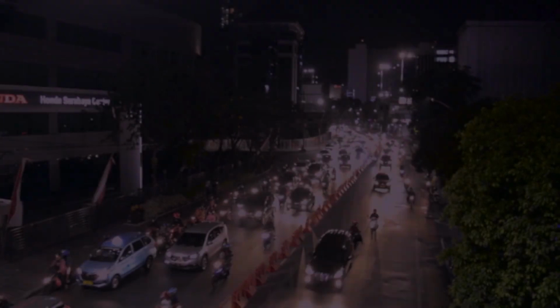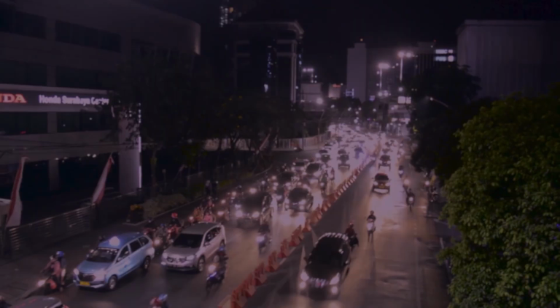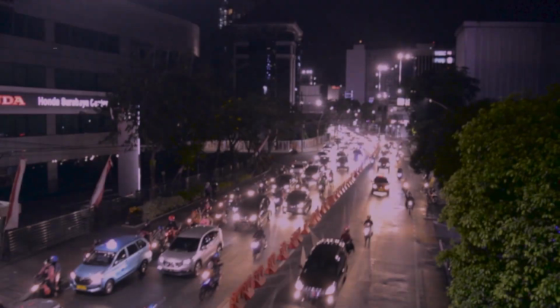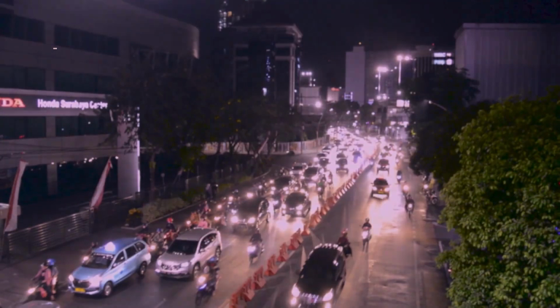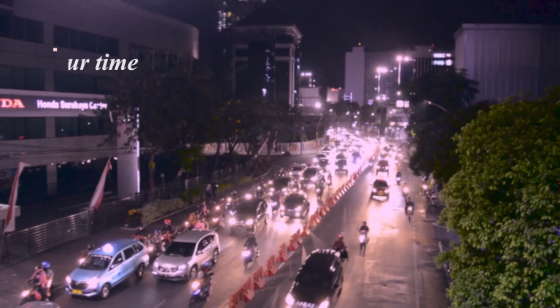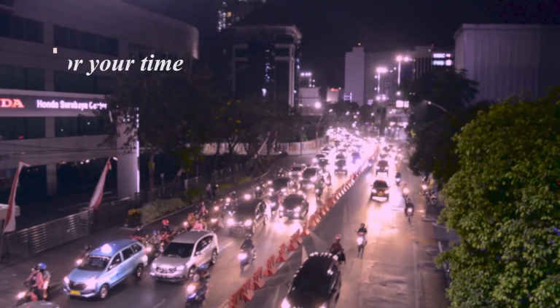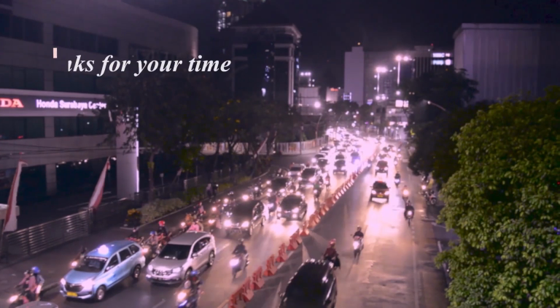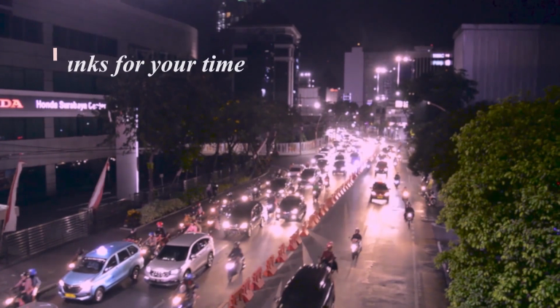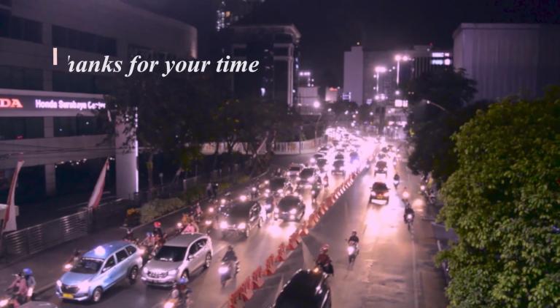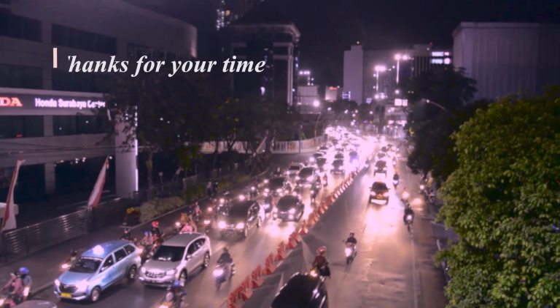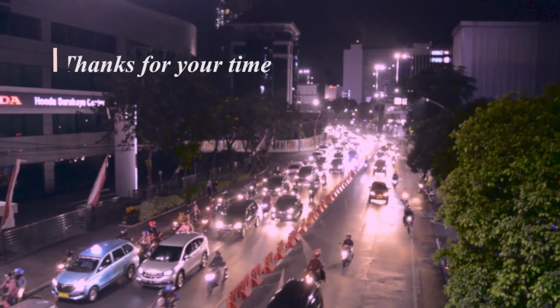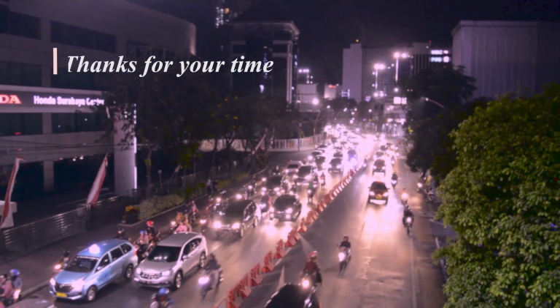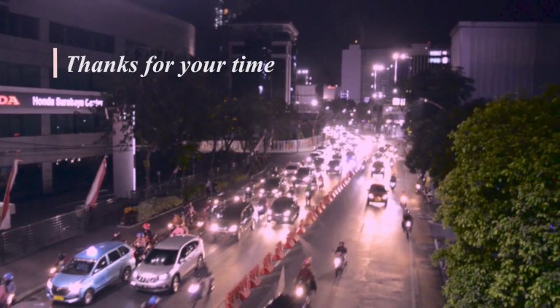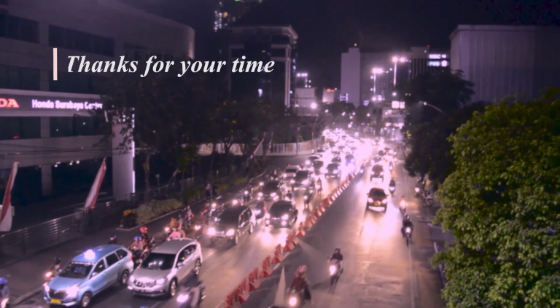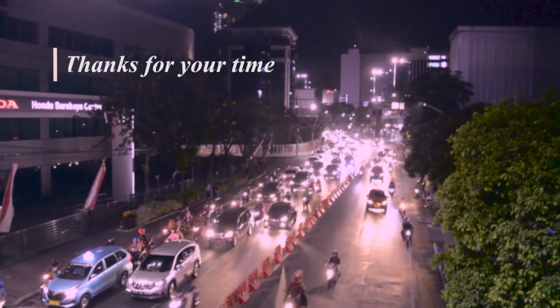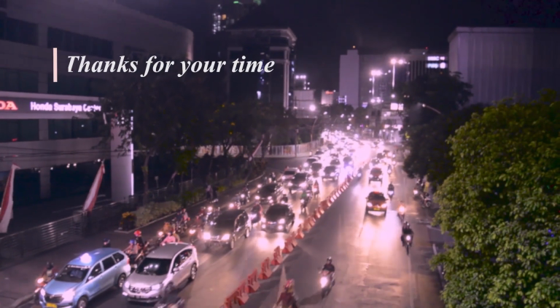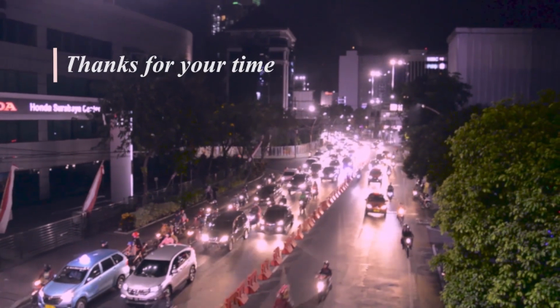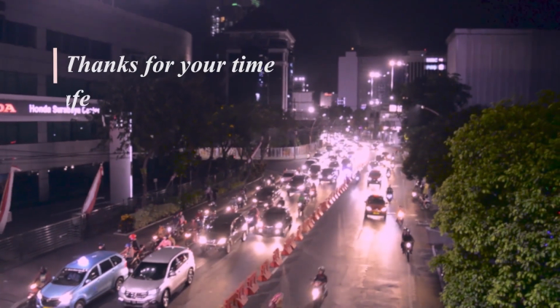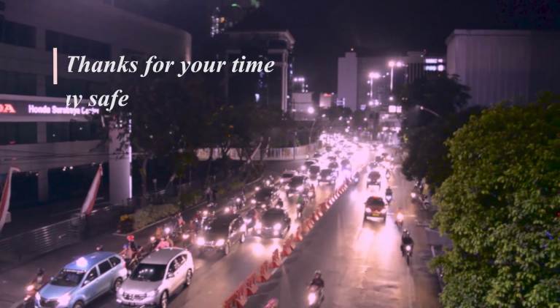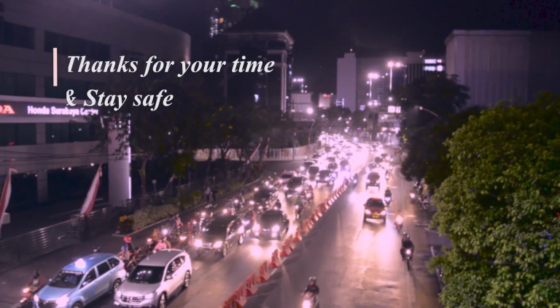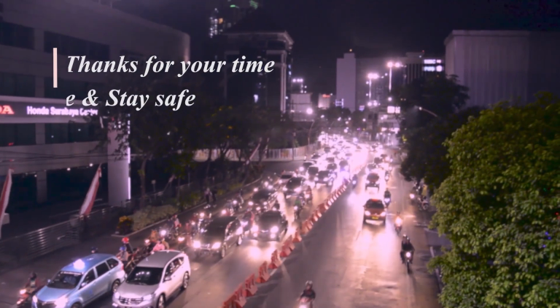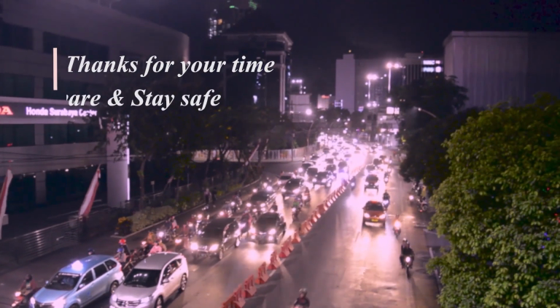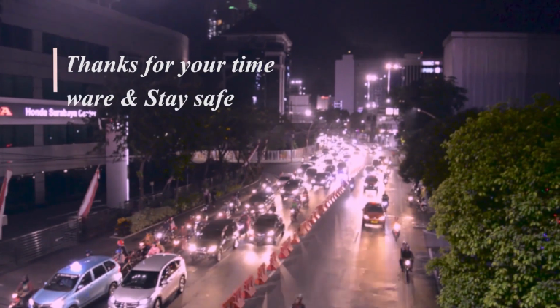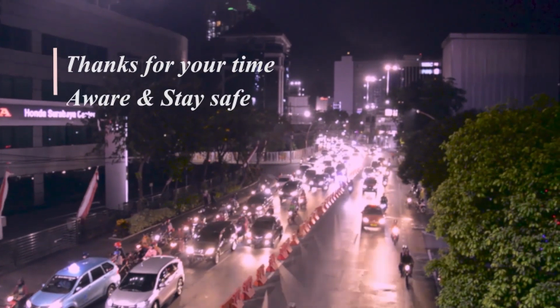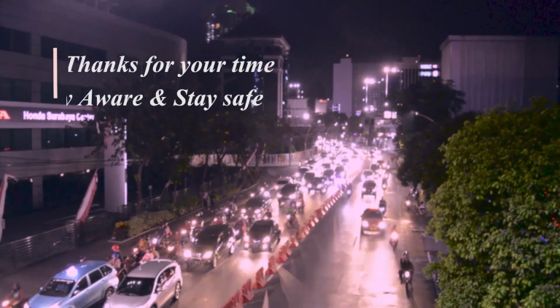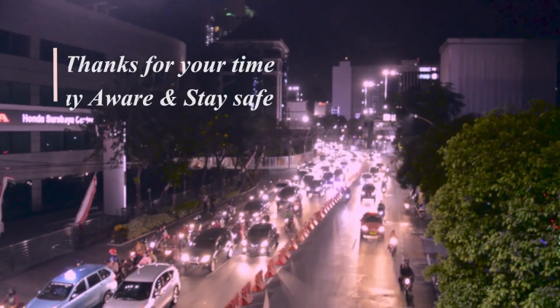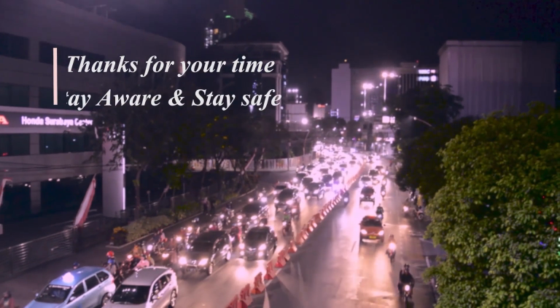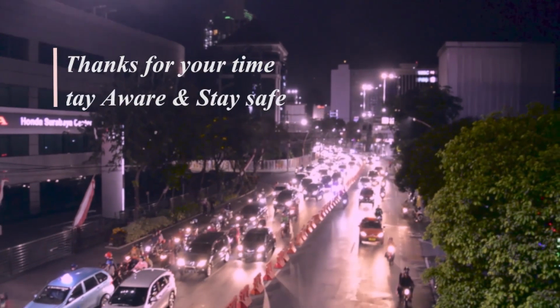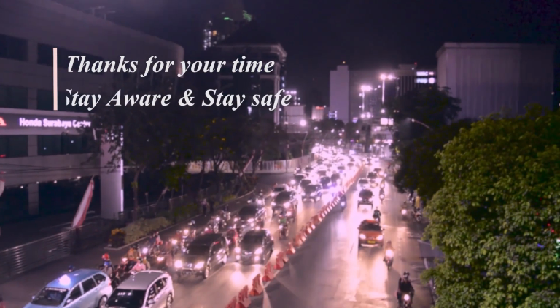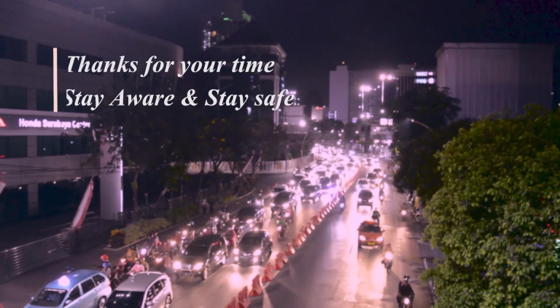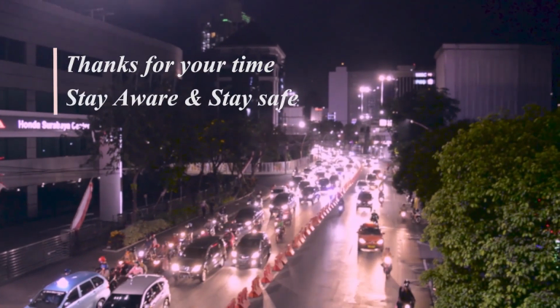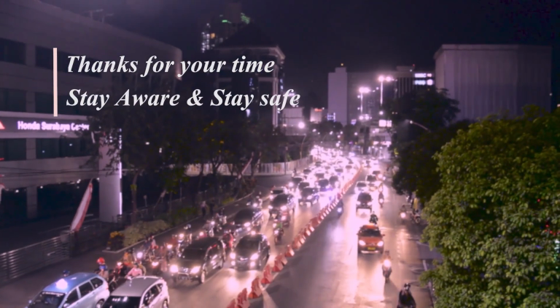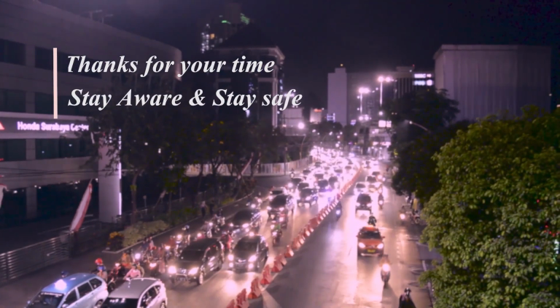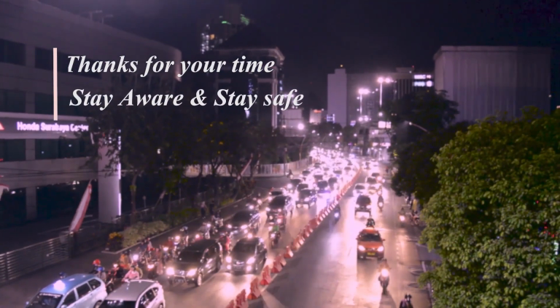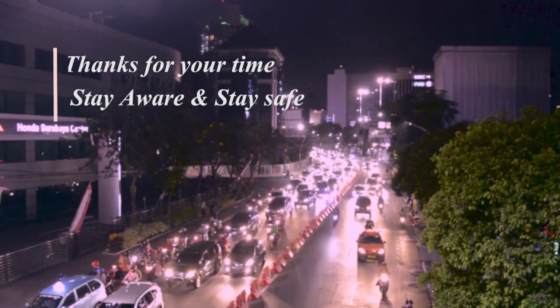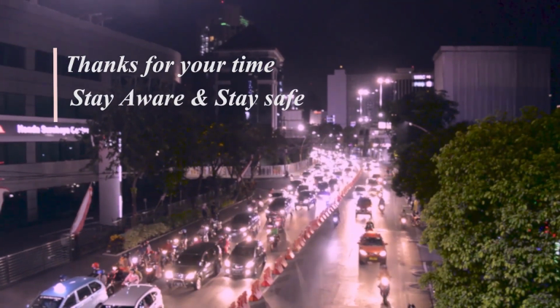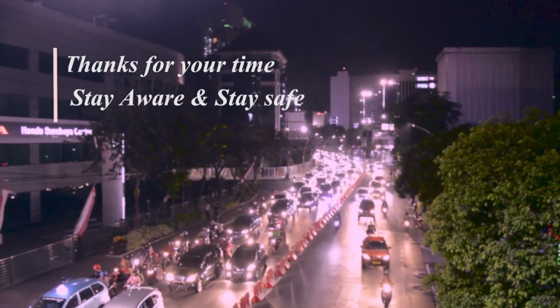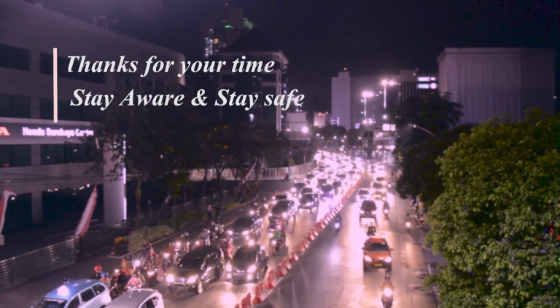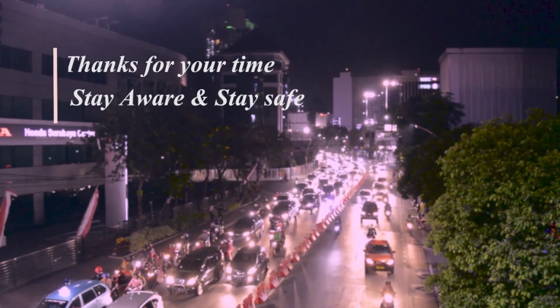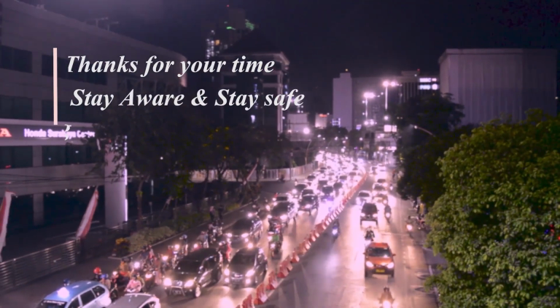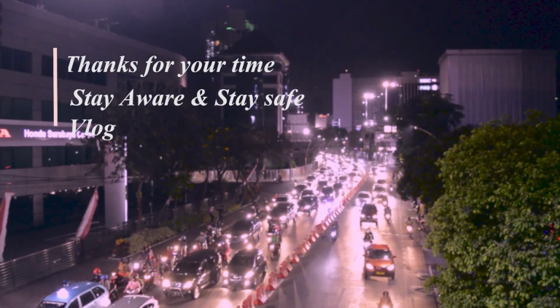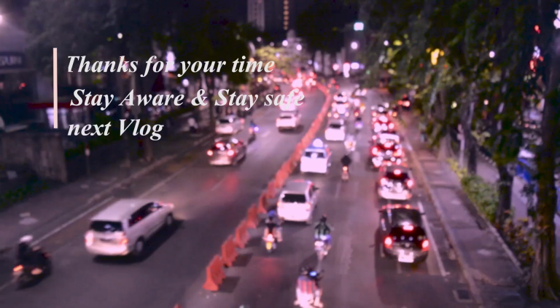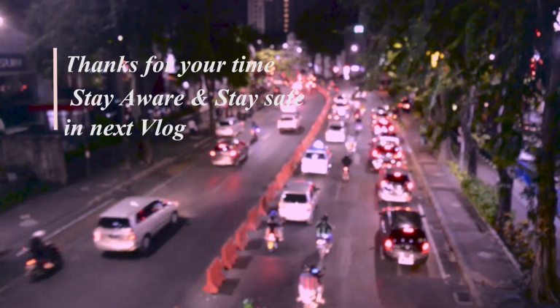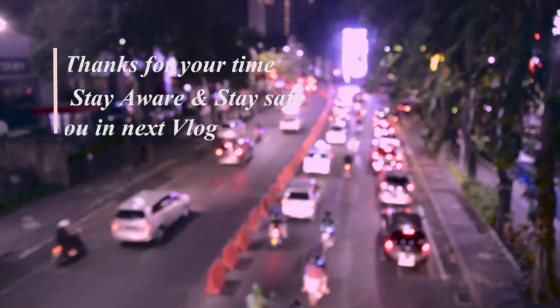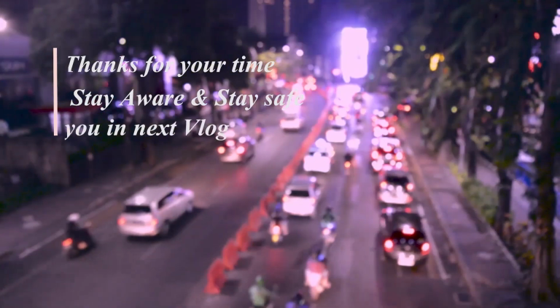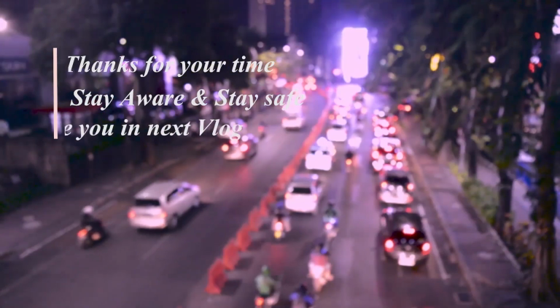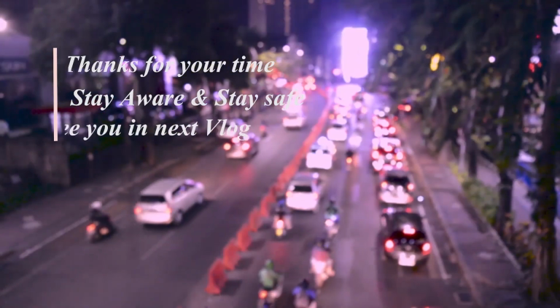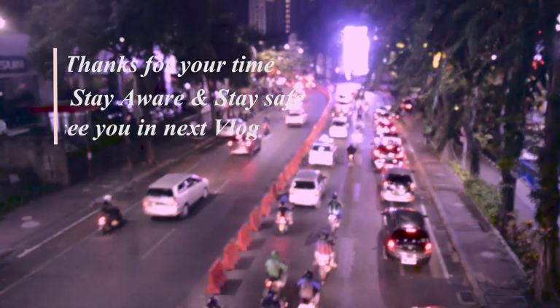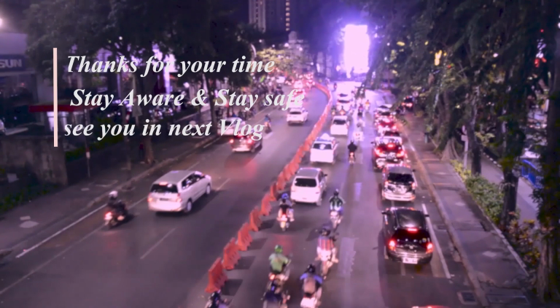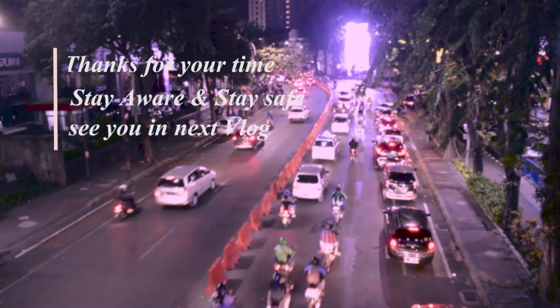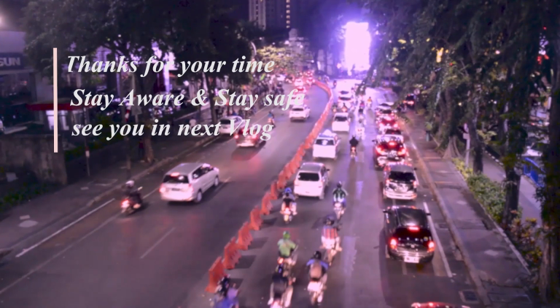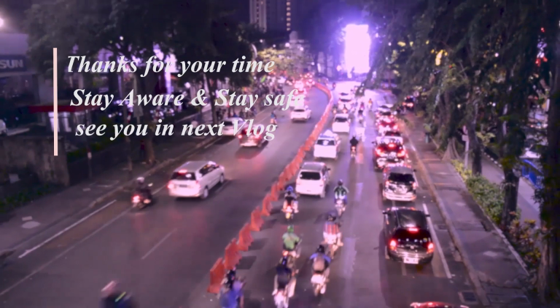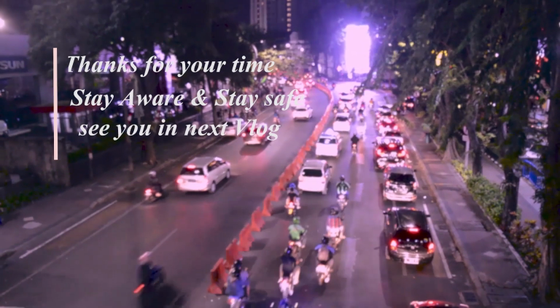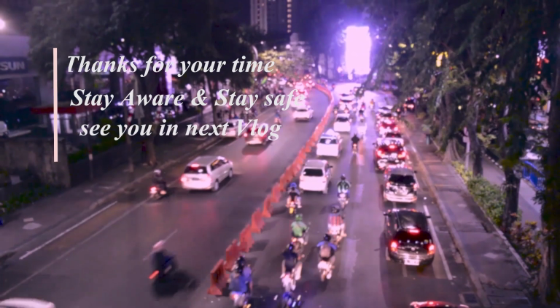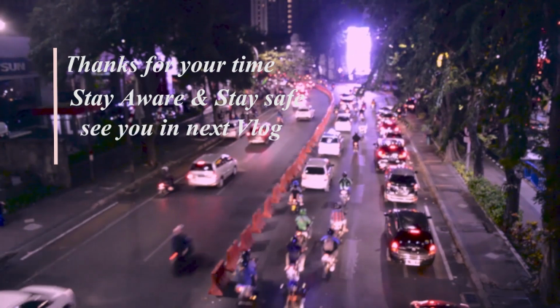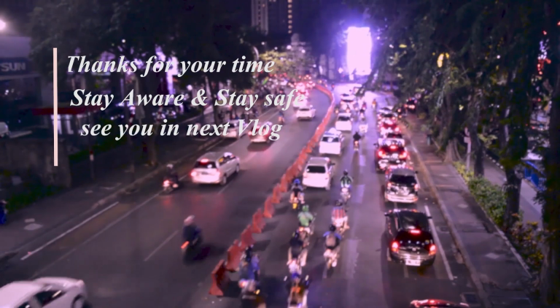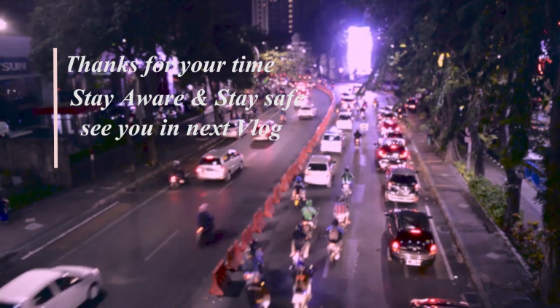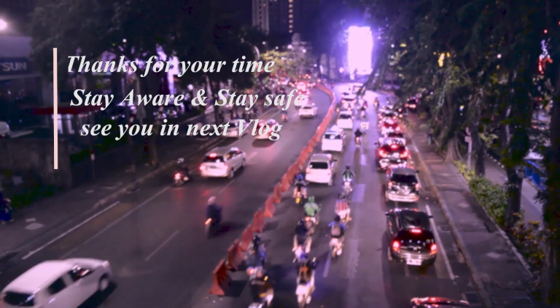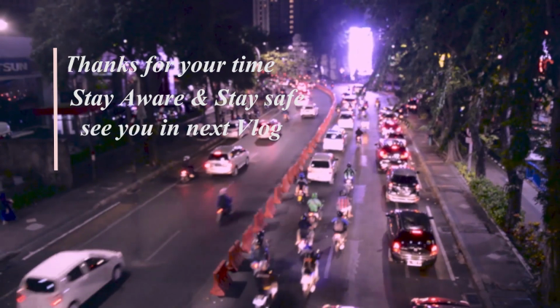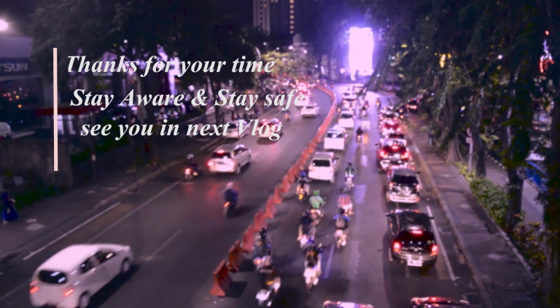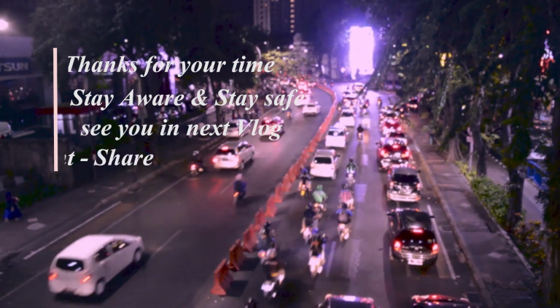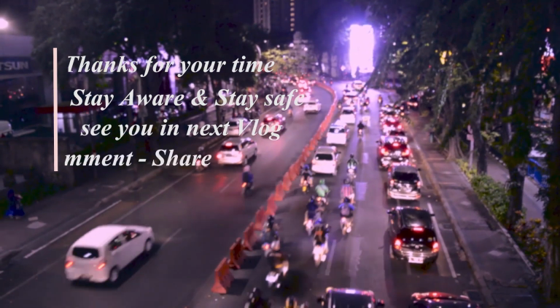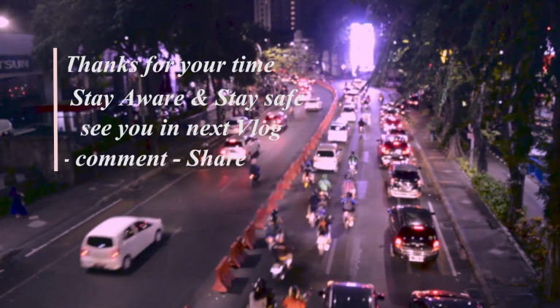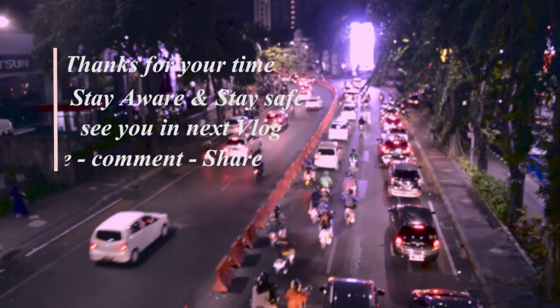Subscribe to our channel and press the bell notification icon. Thank you so much for your time — see you in the next video, bye bye, have a nice time.